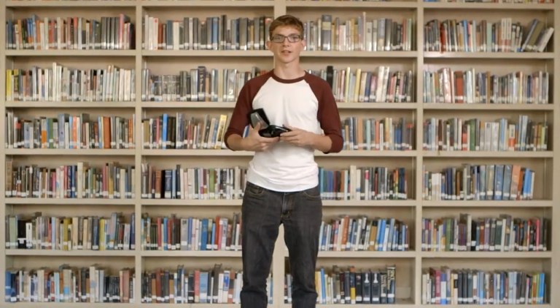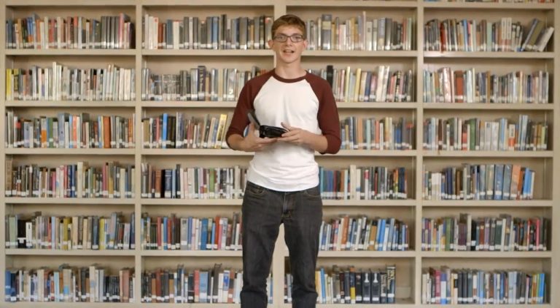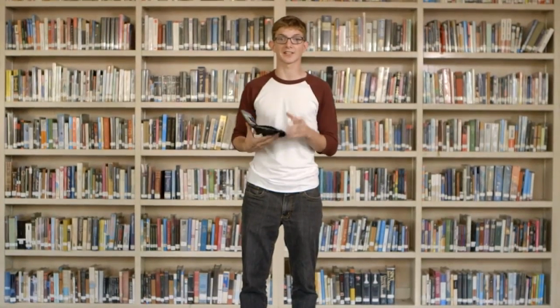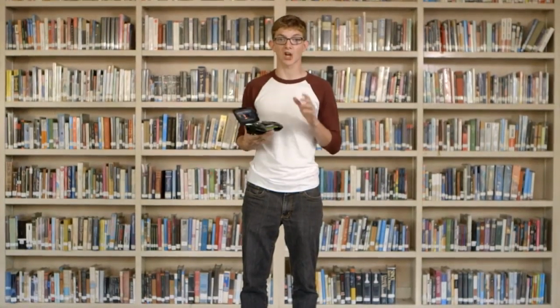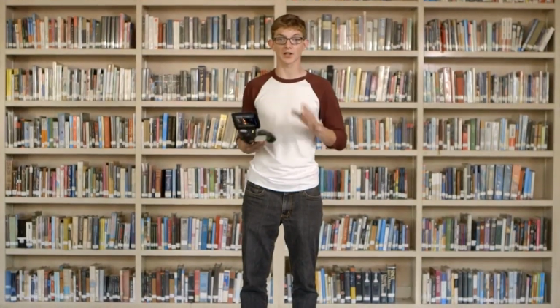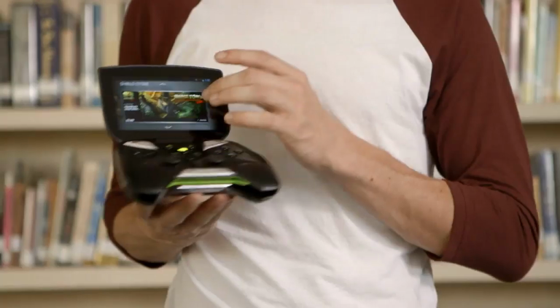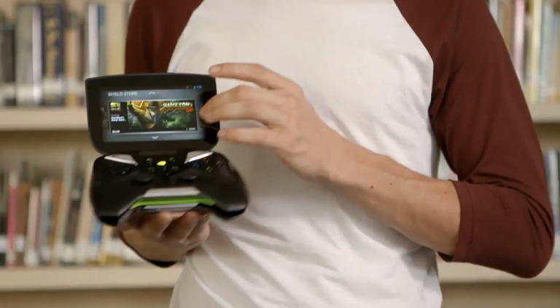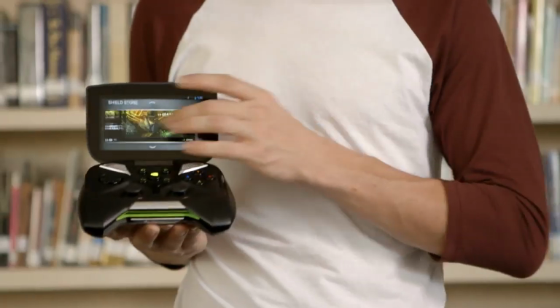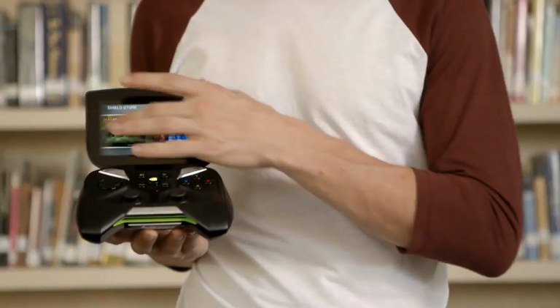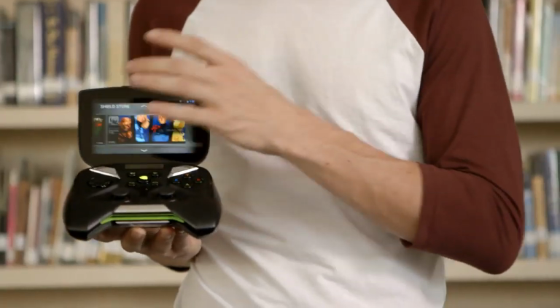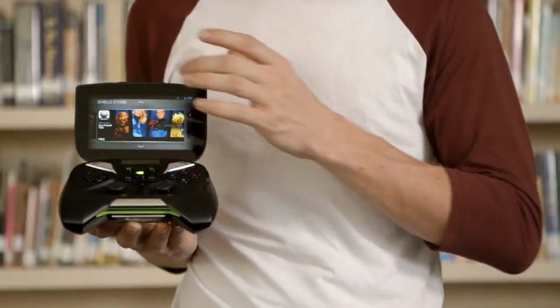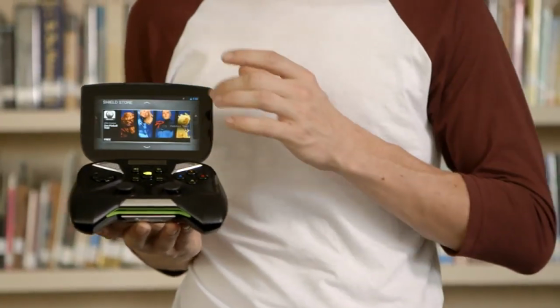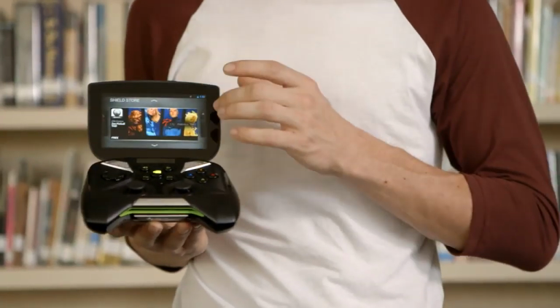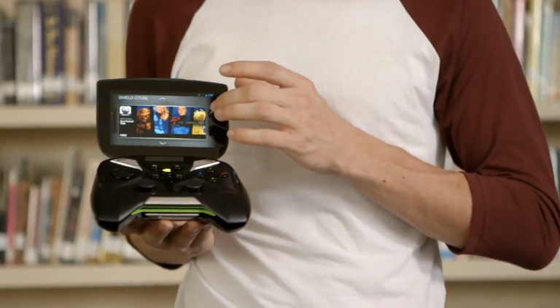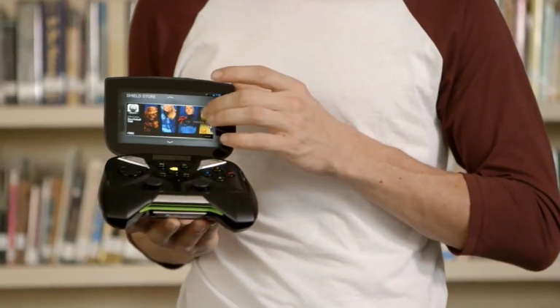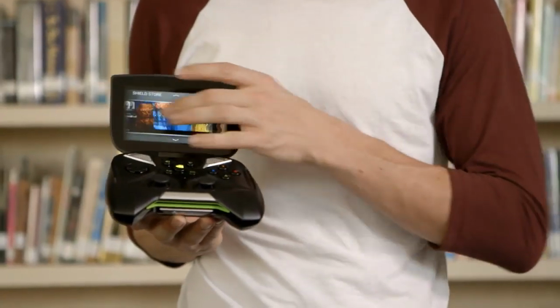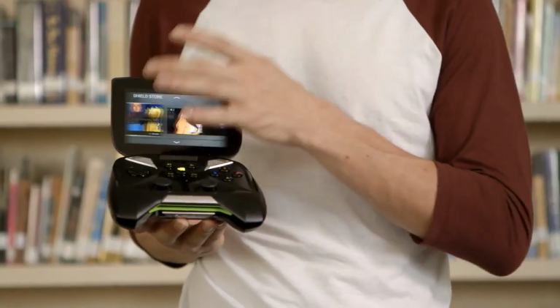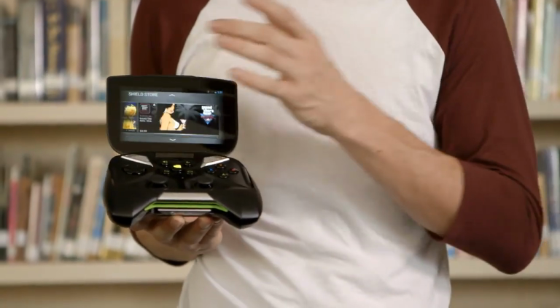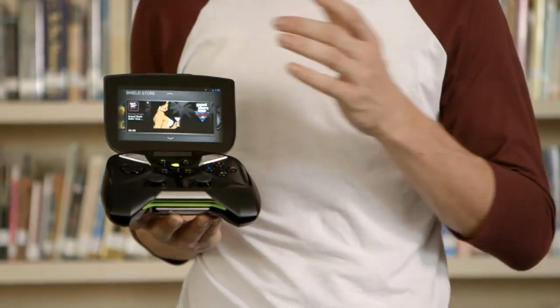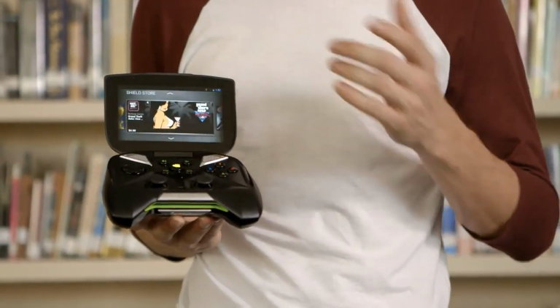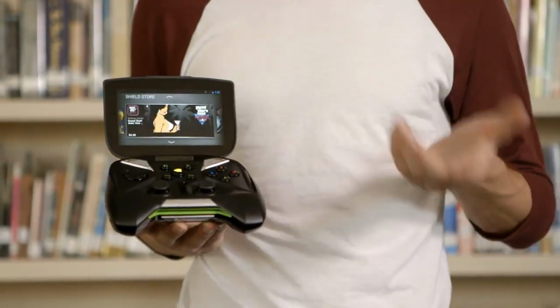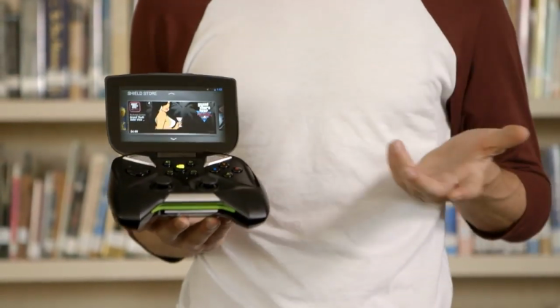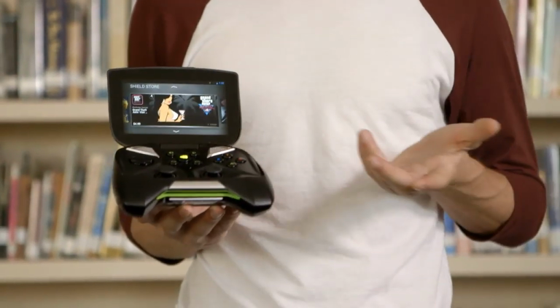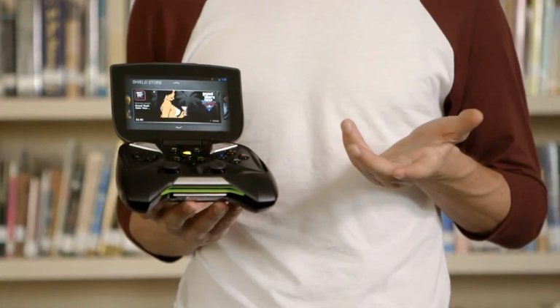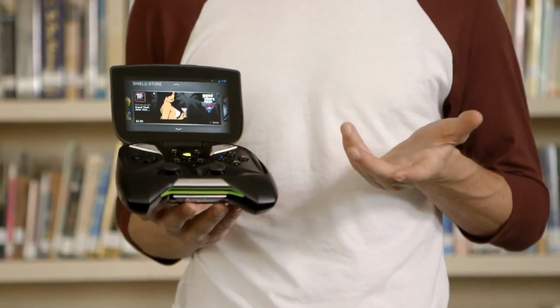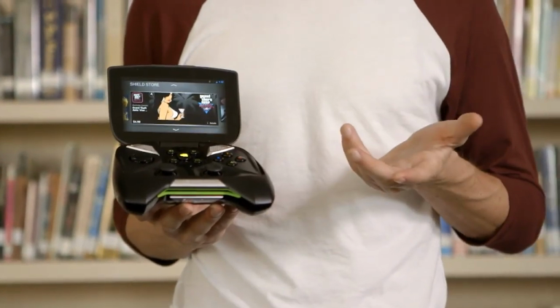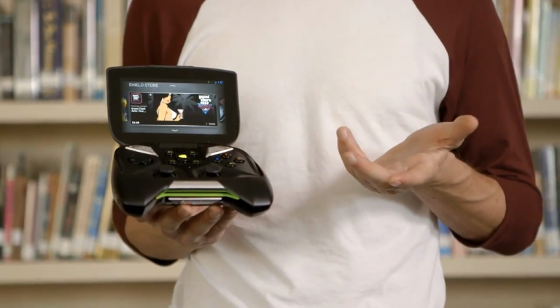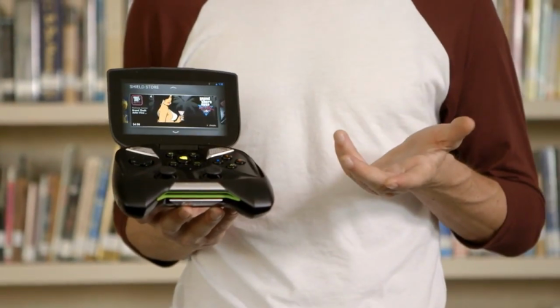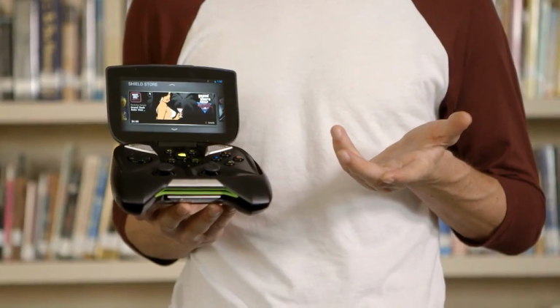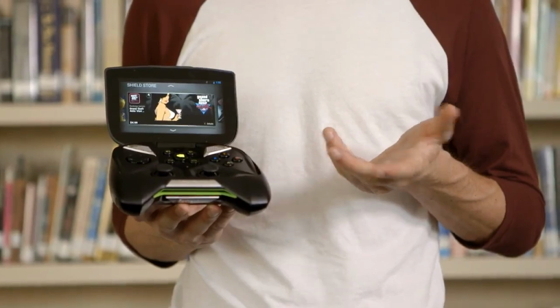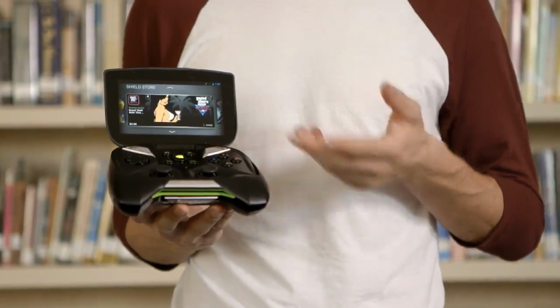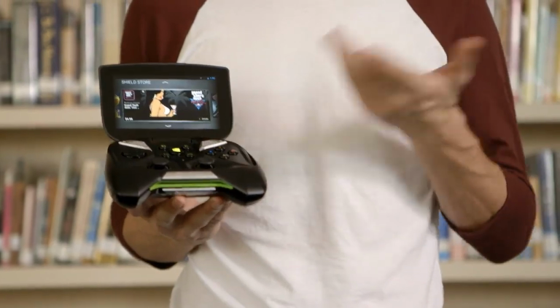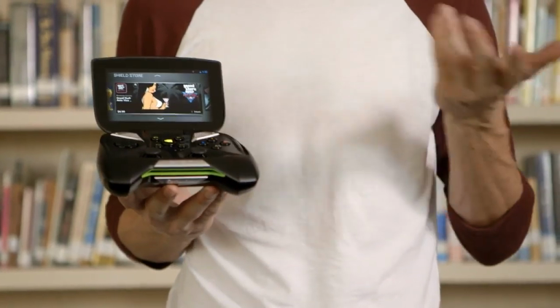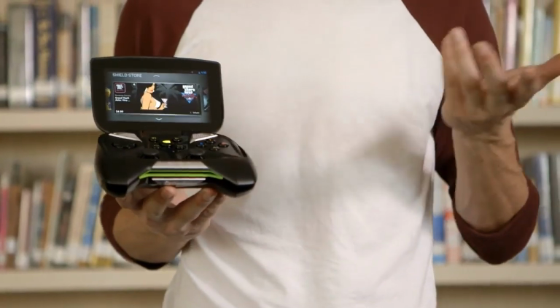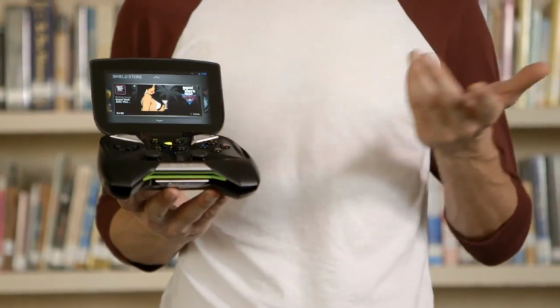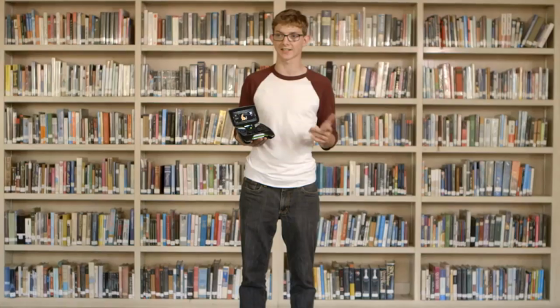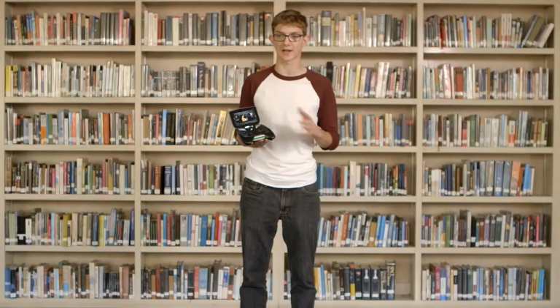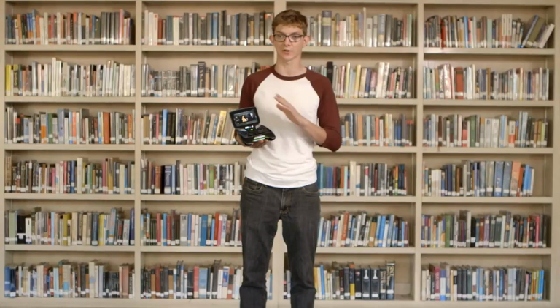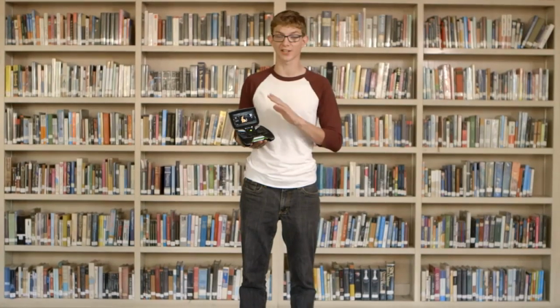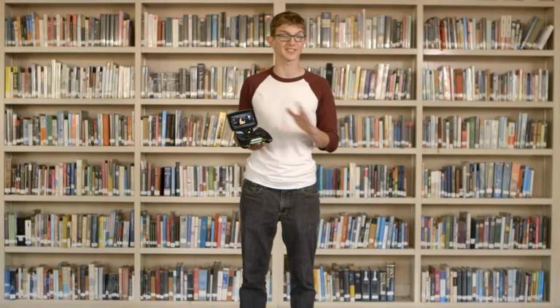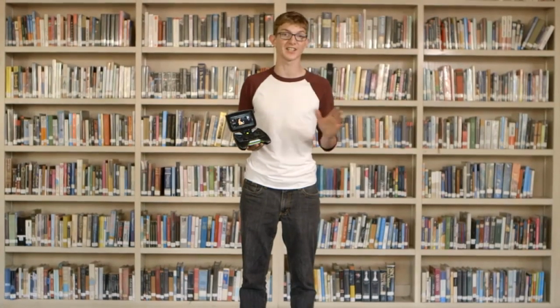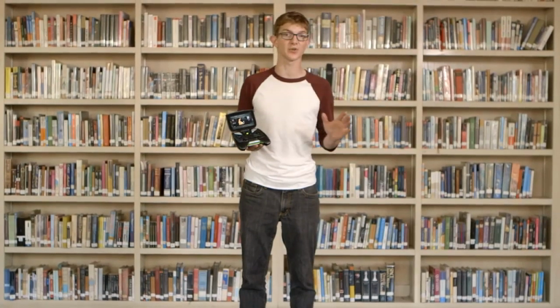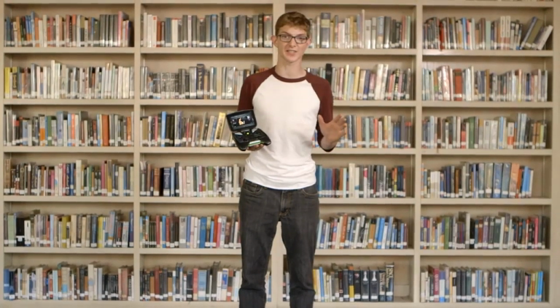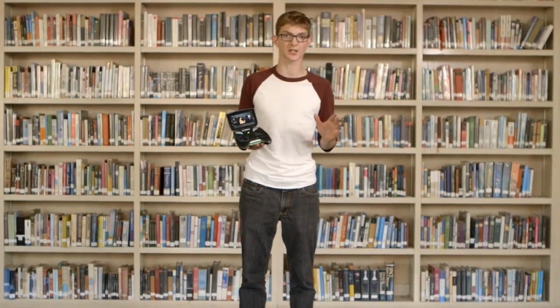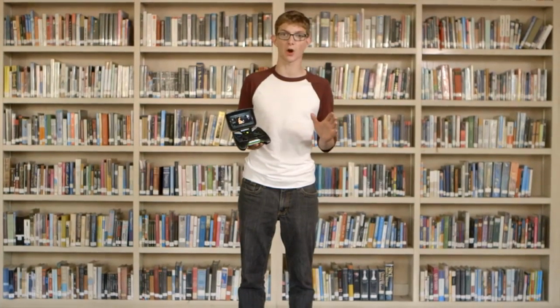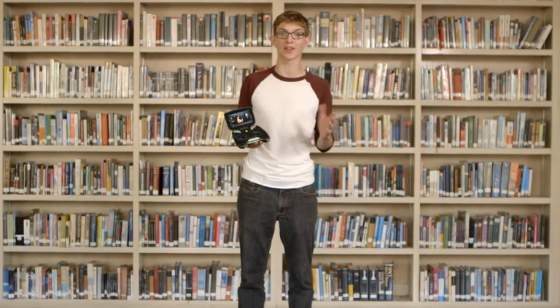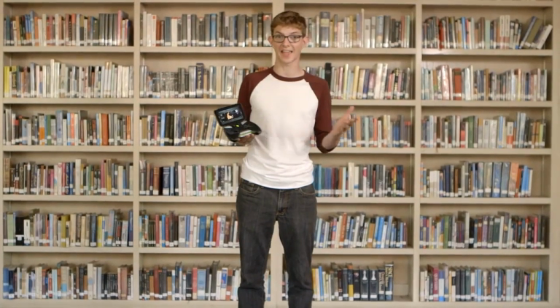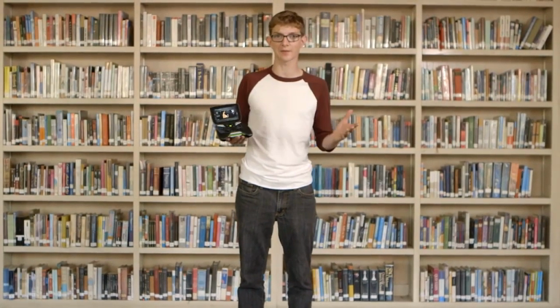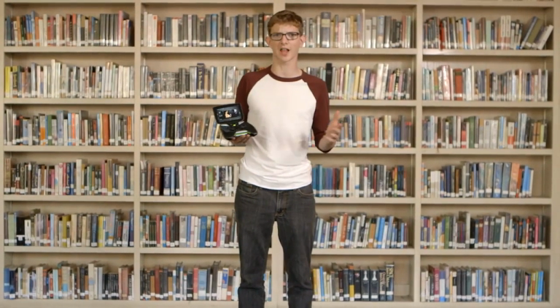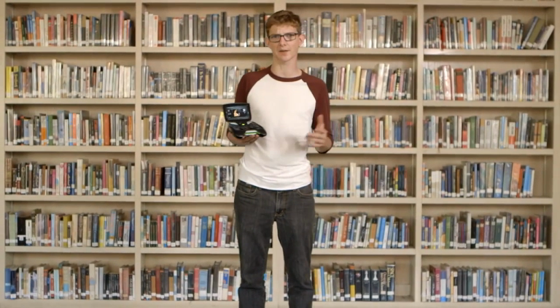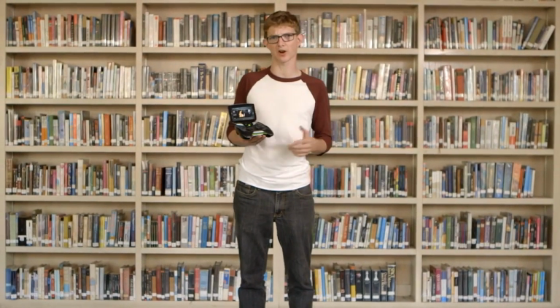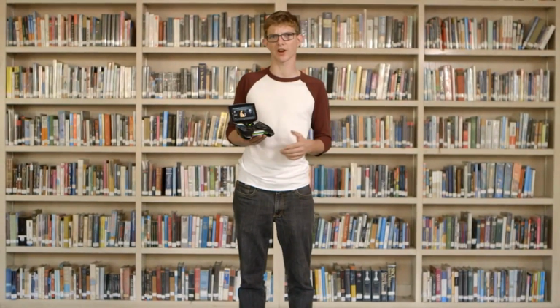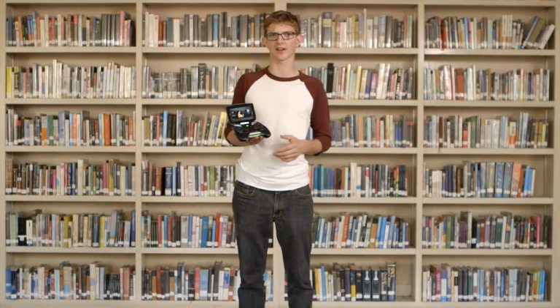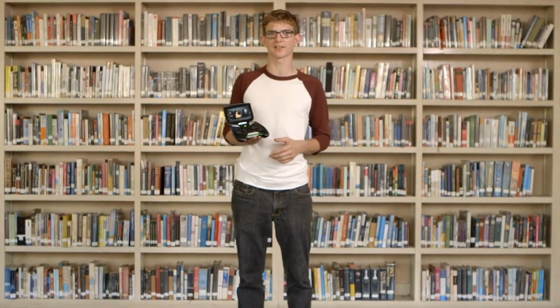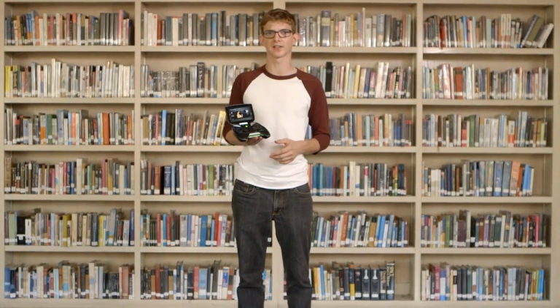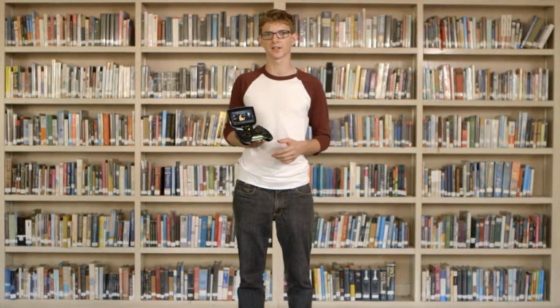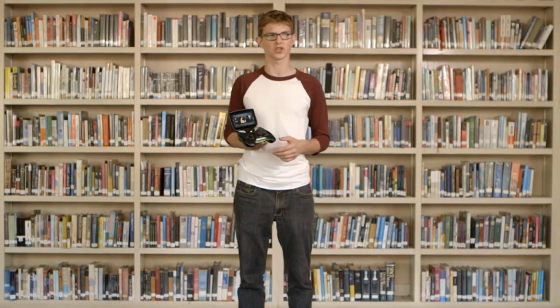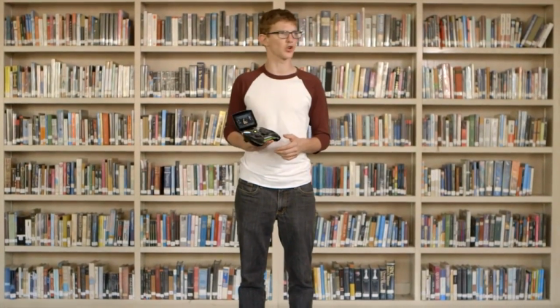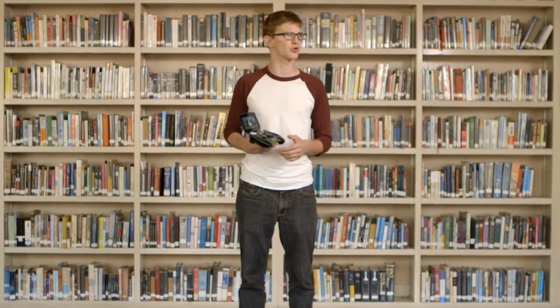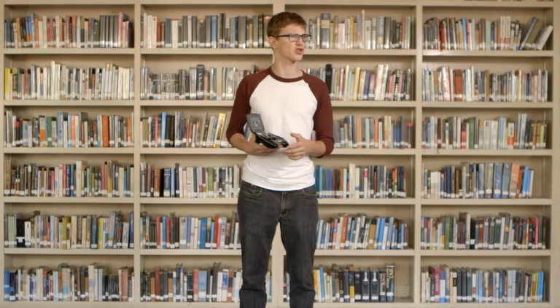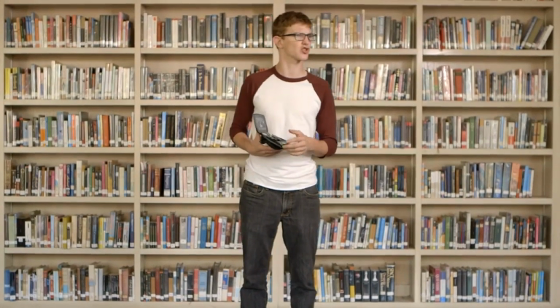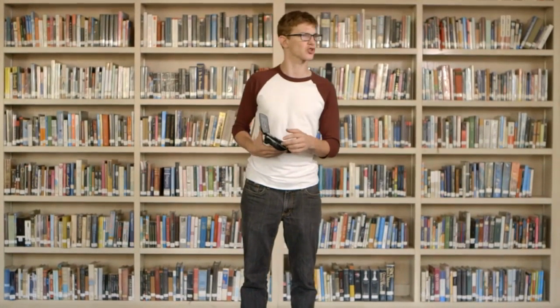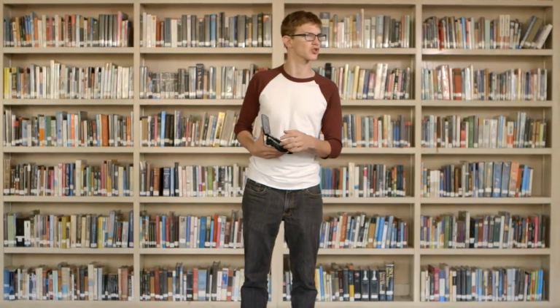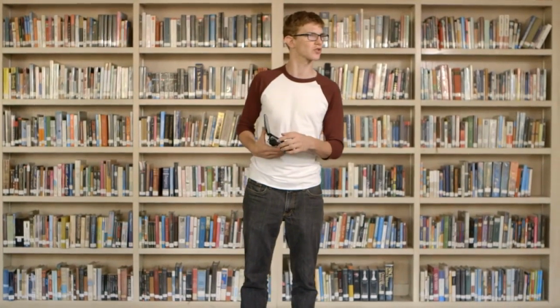You can also download the latest console-quality Android games and emulators. You can hit up Tegra Zone or Google Play to download a continuously growing game library.